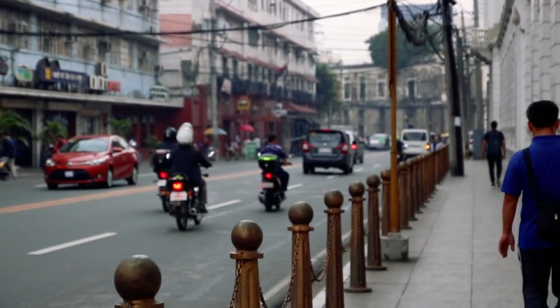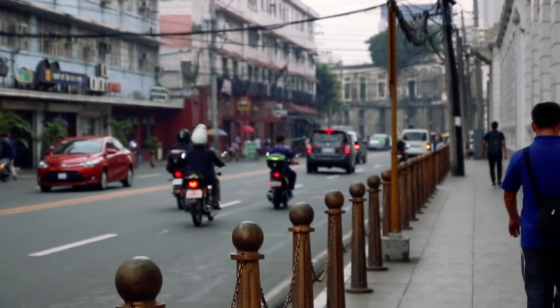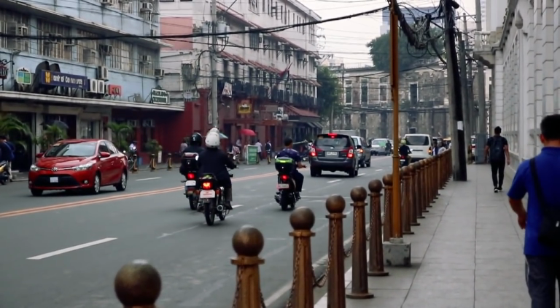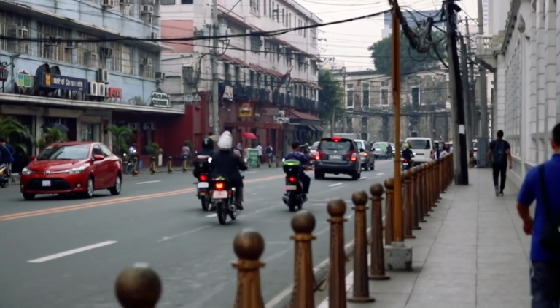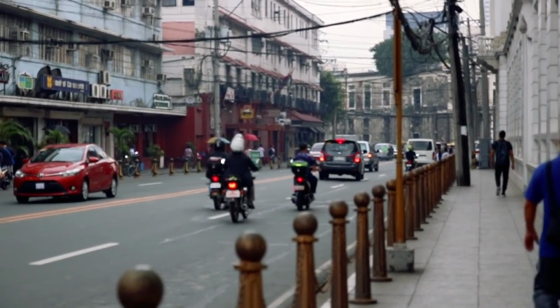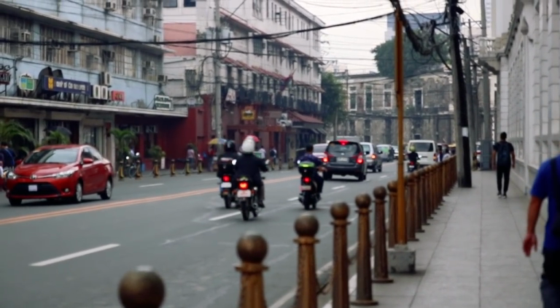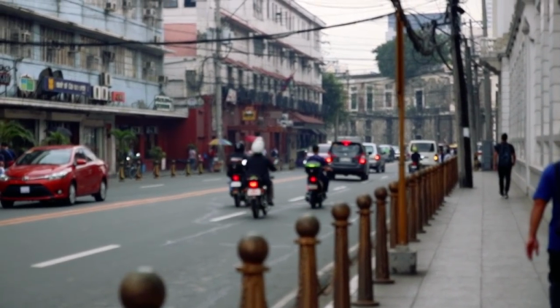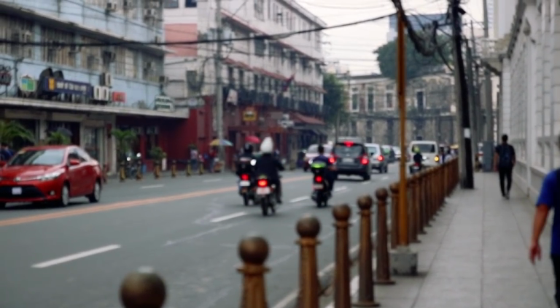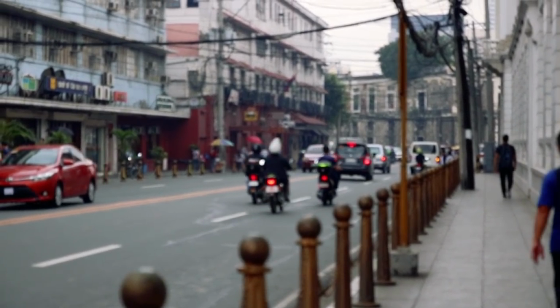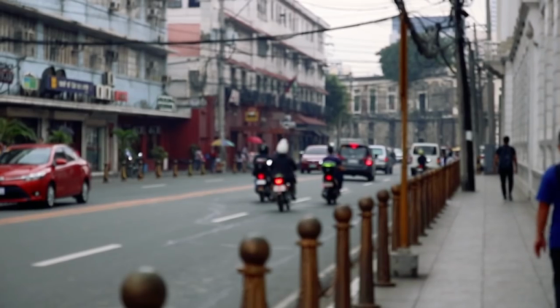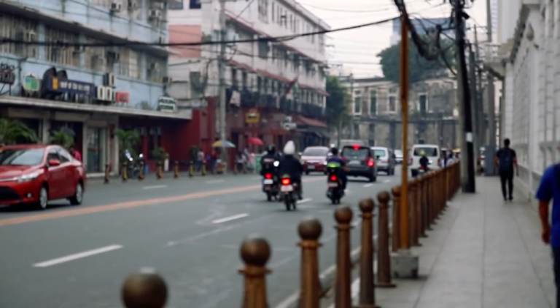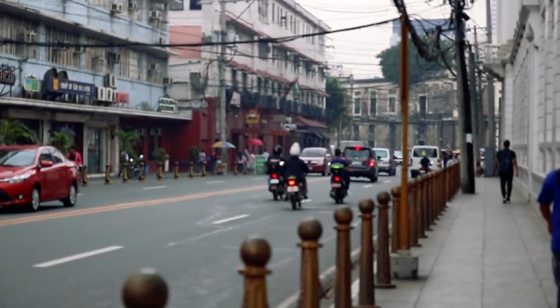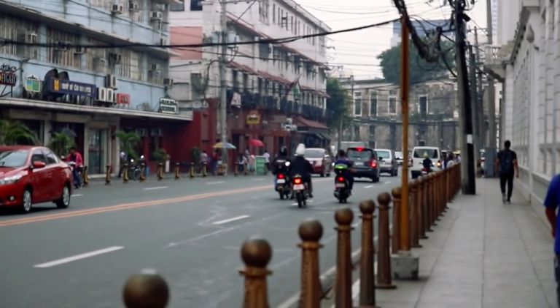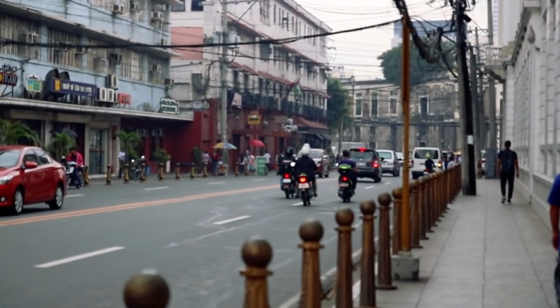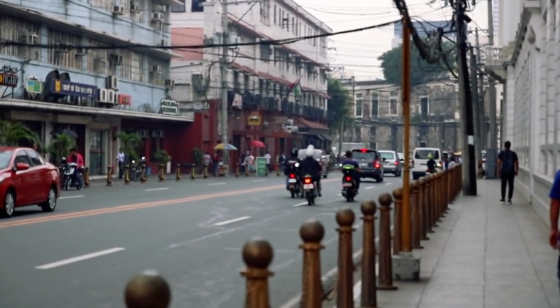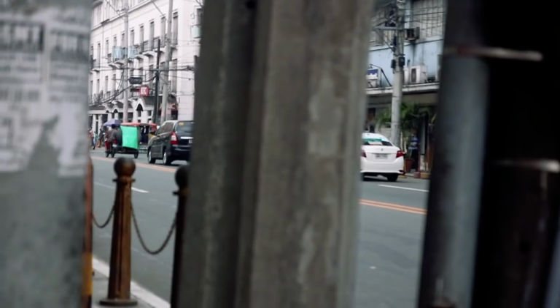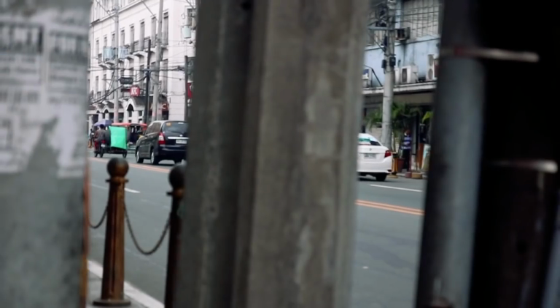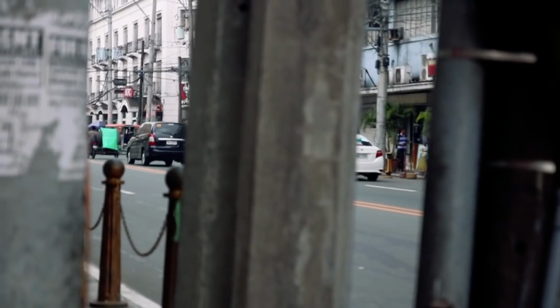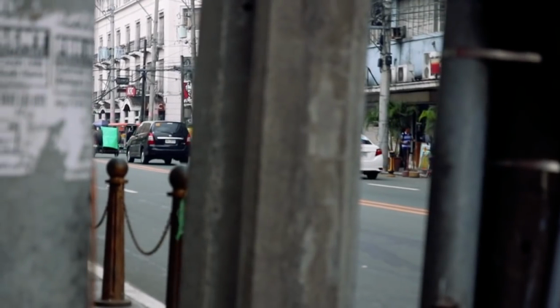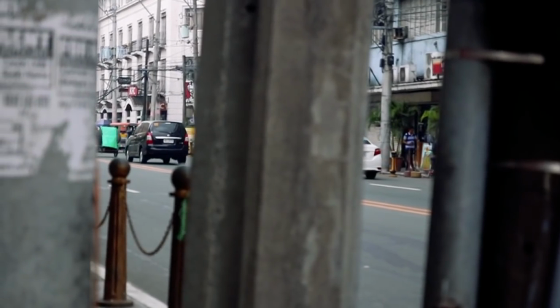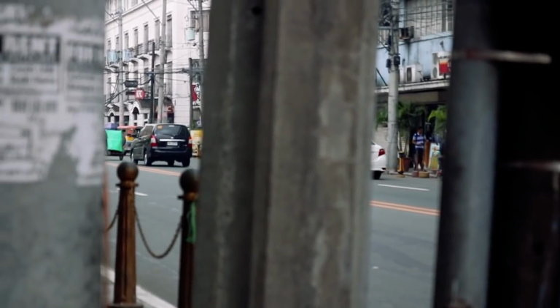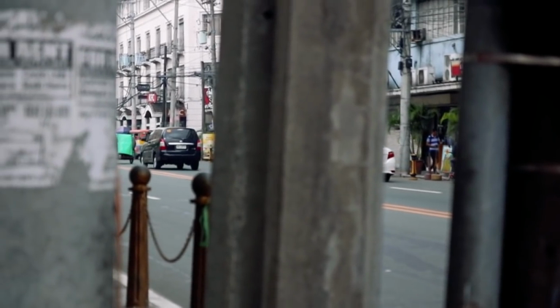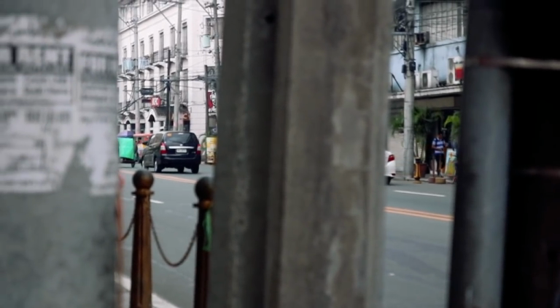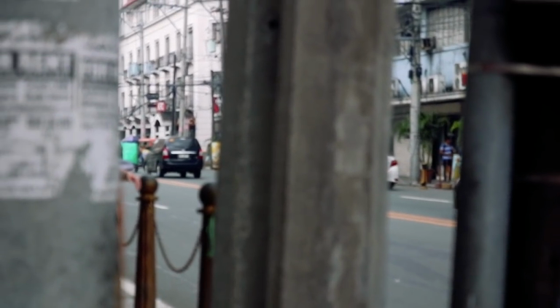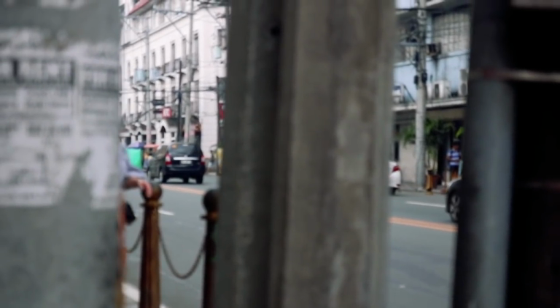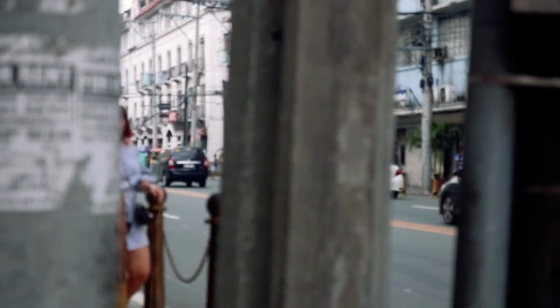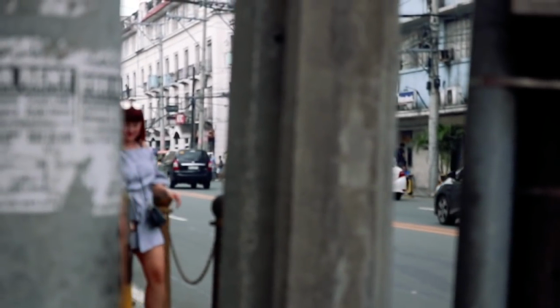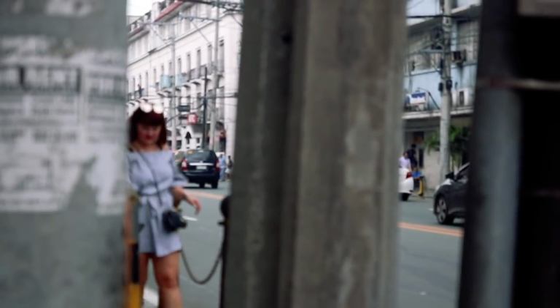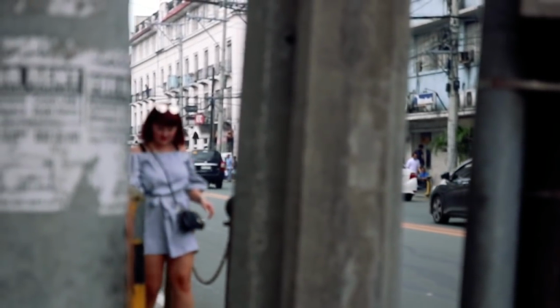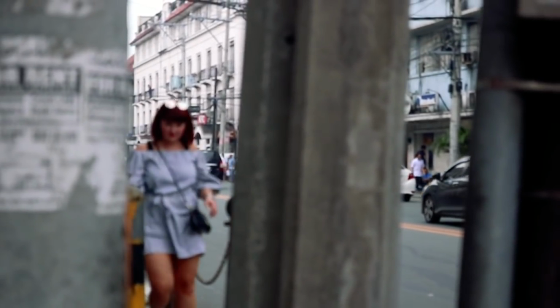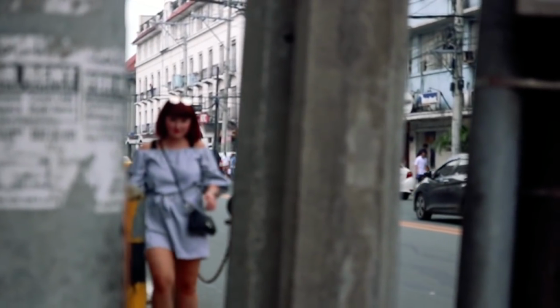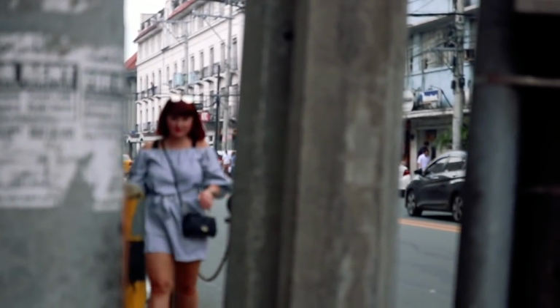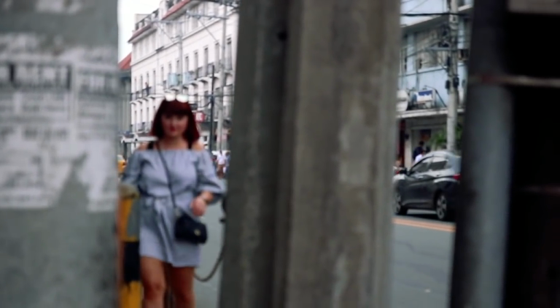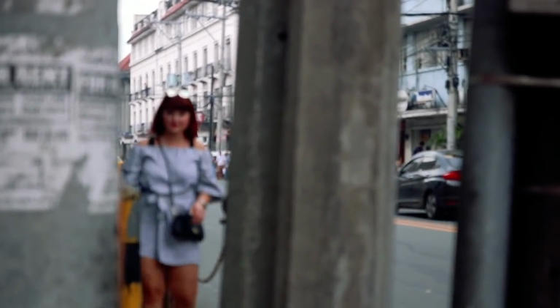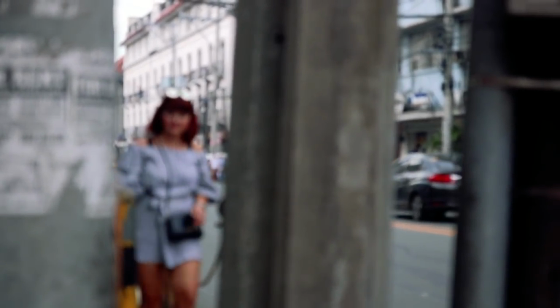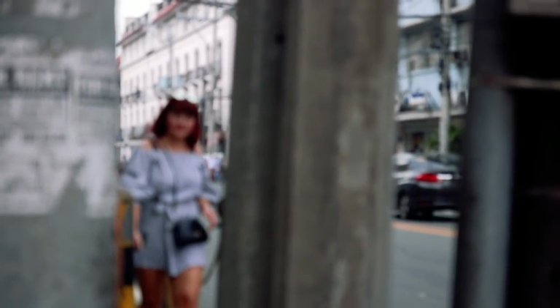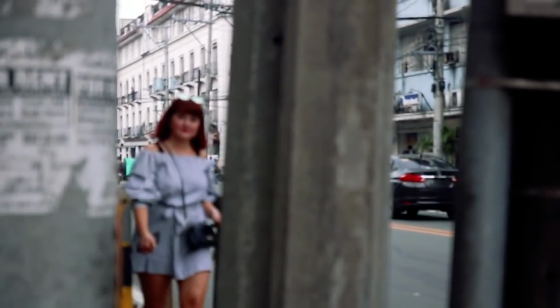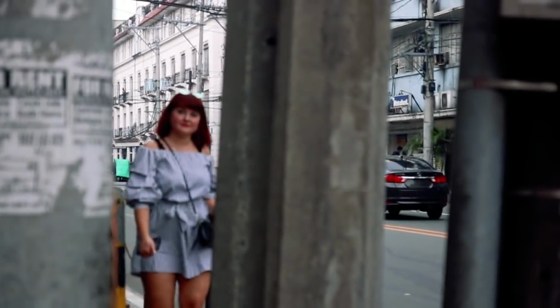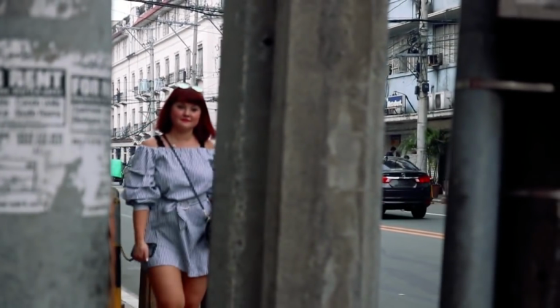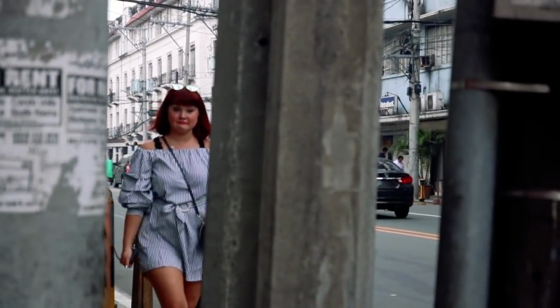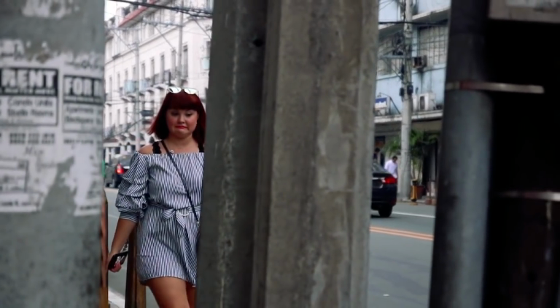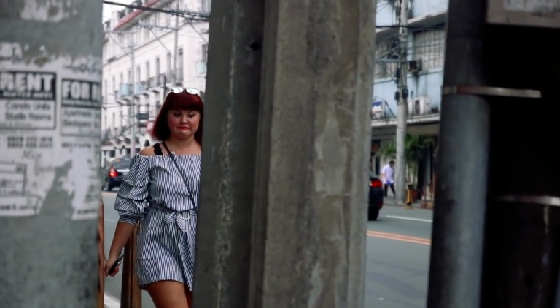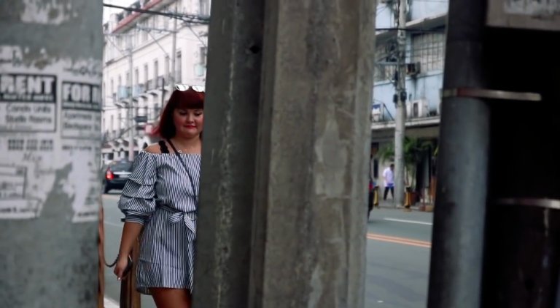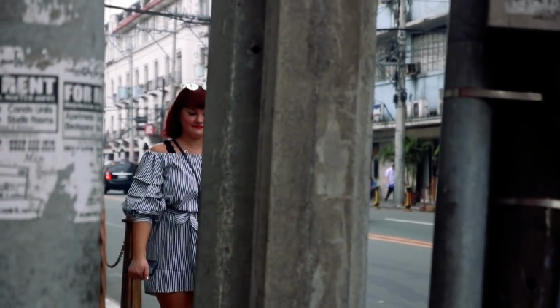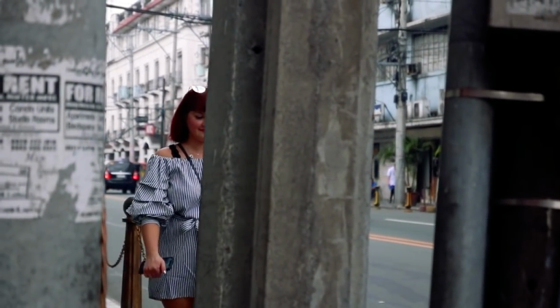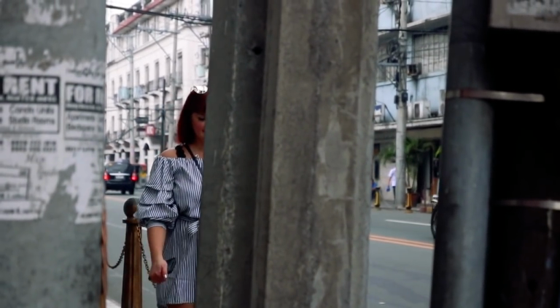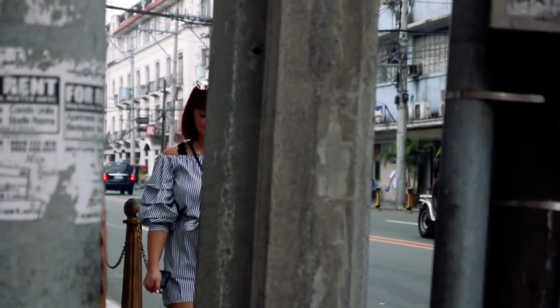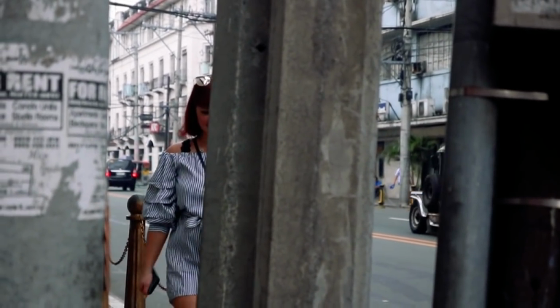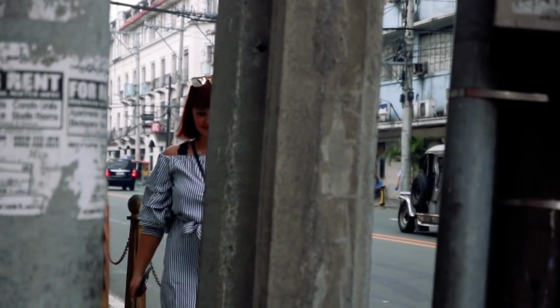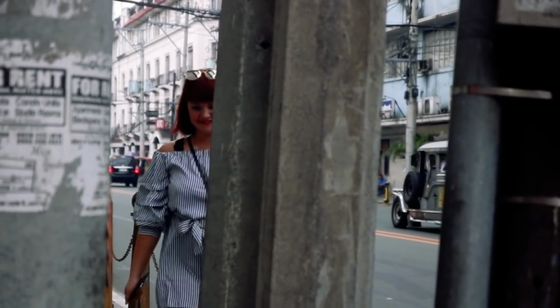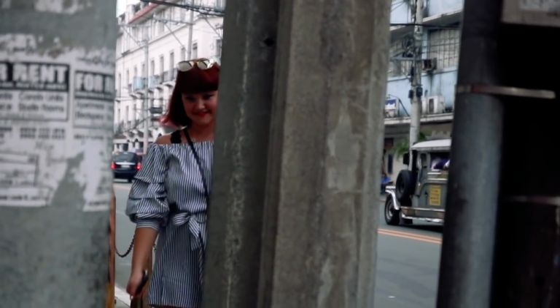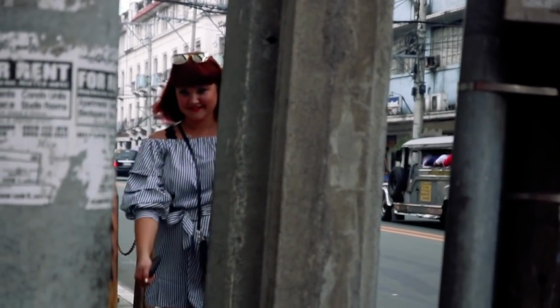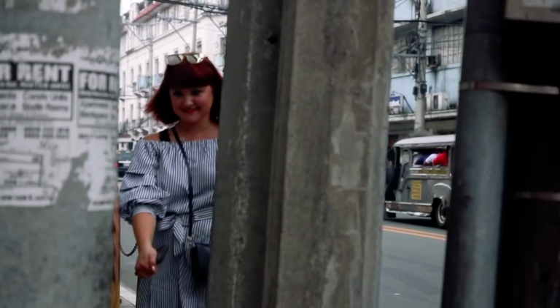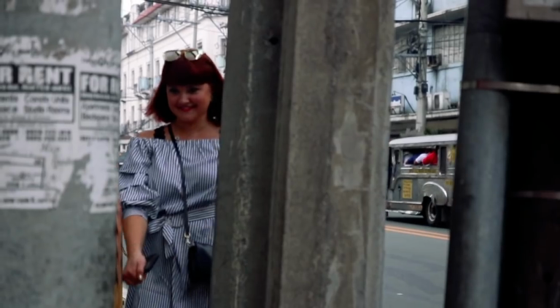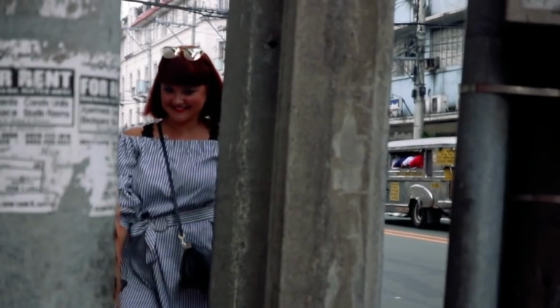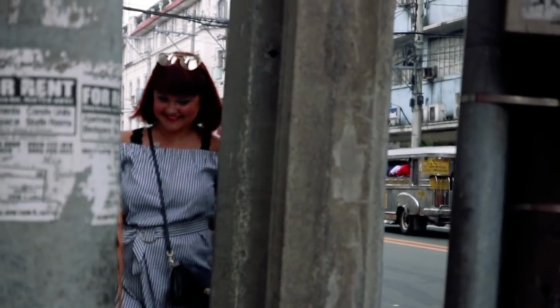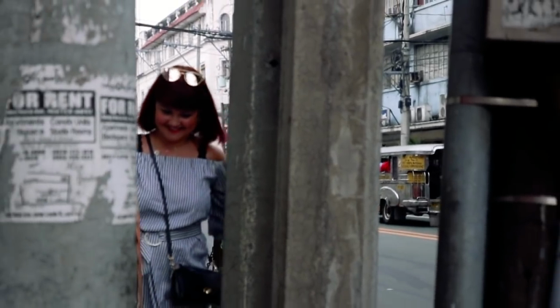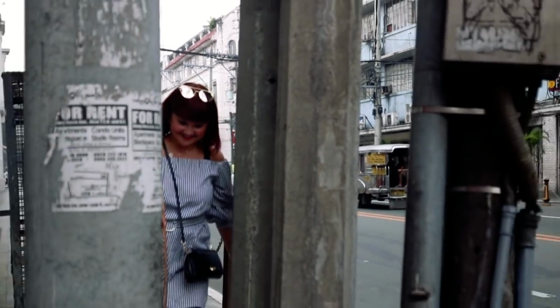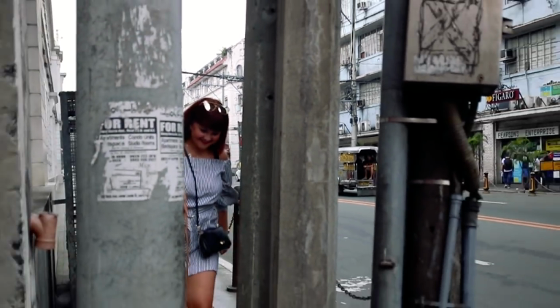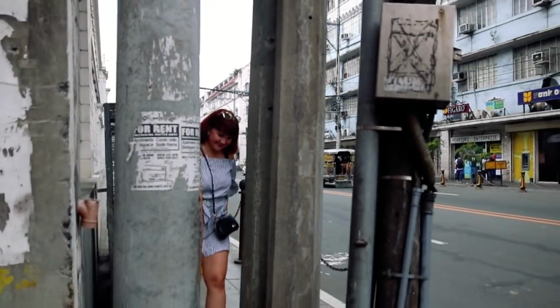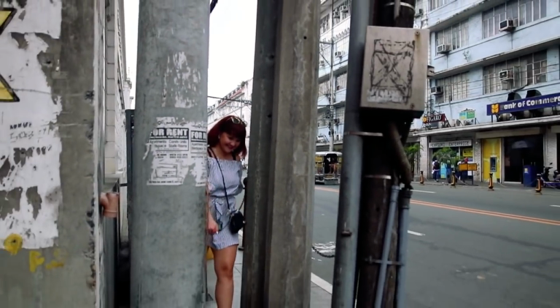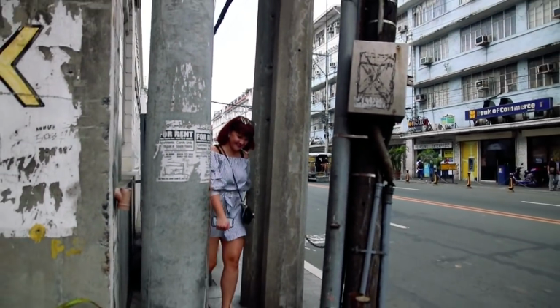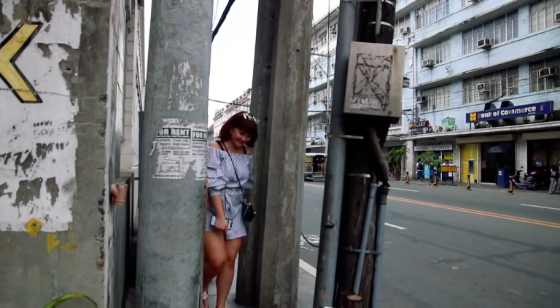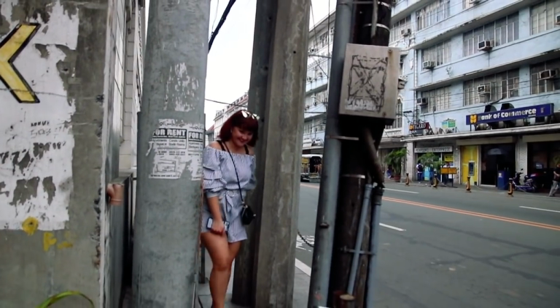Walking the streets in Manila you need to keep your eyes peeled. It's not always easy — sidewalks are often narrow and might include unexpected obstacles.